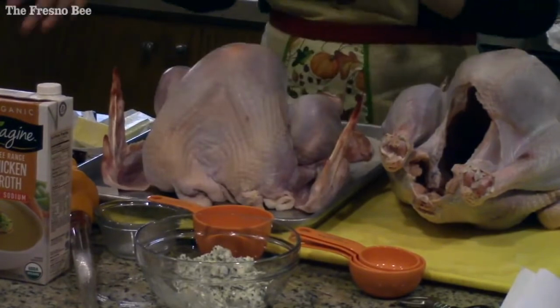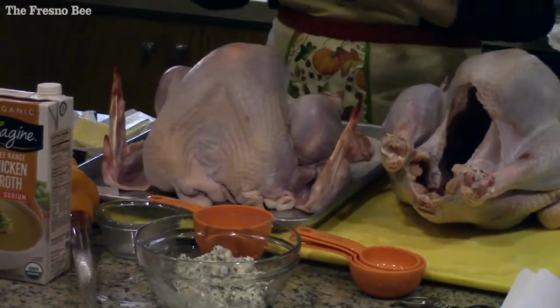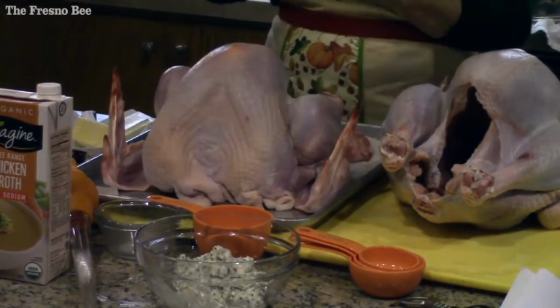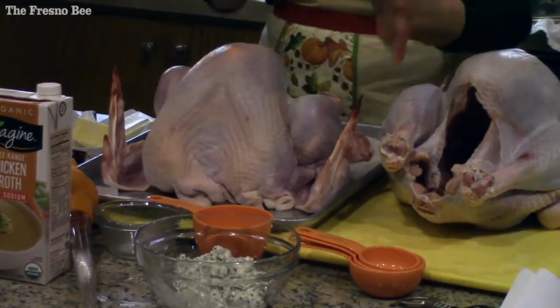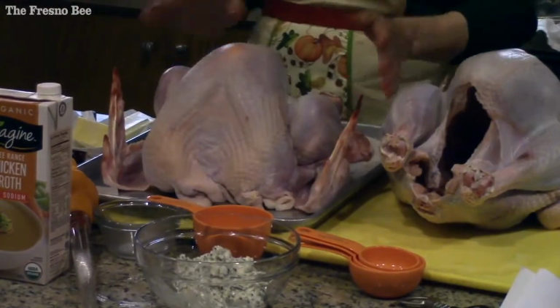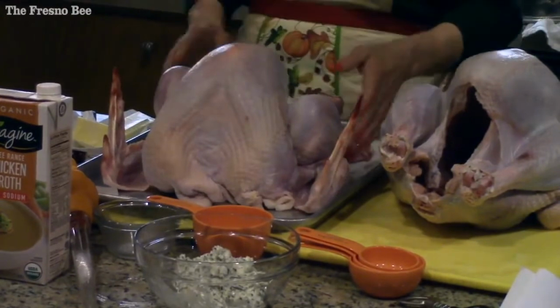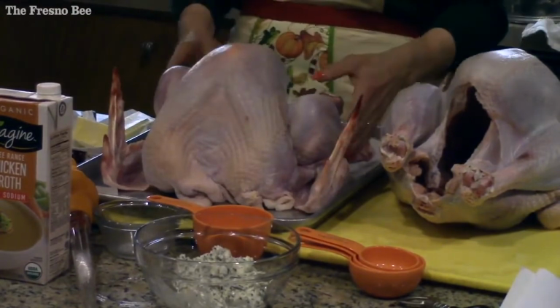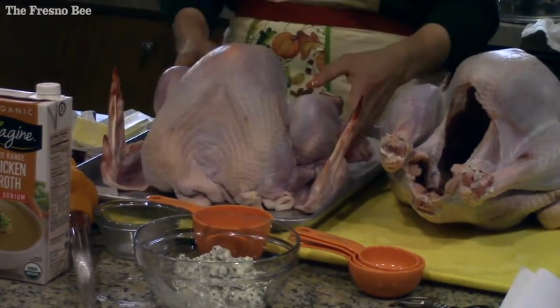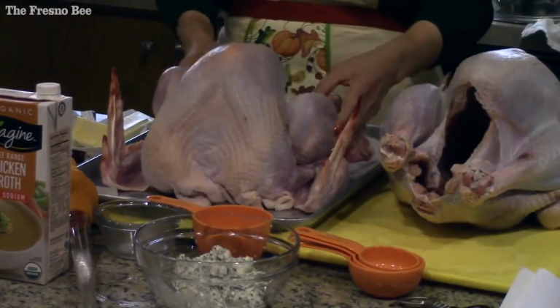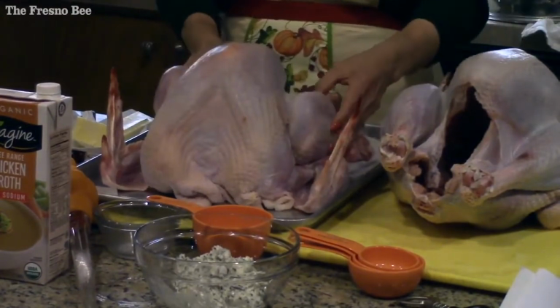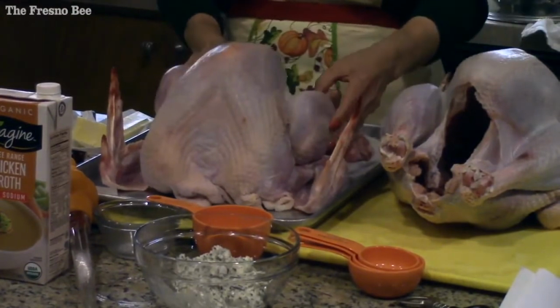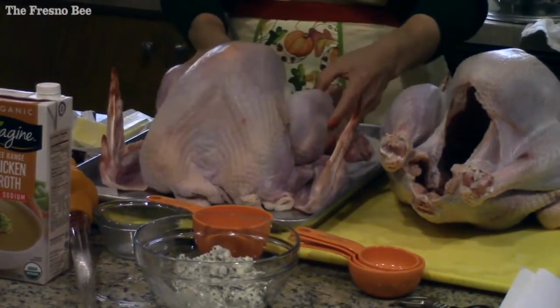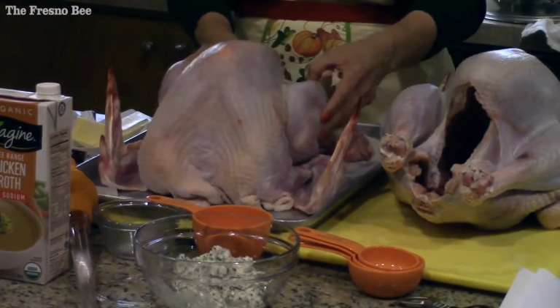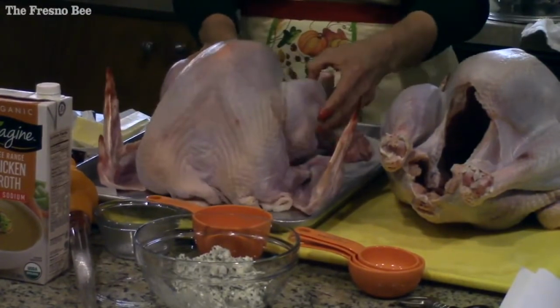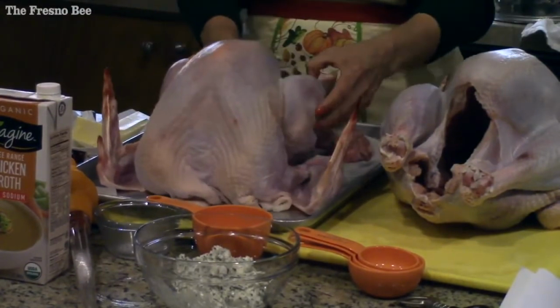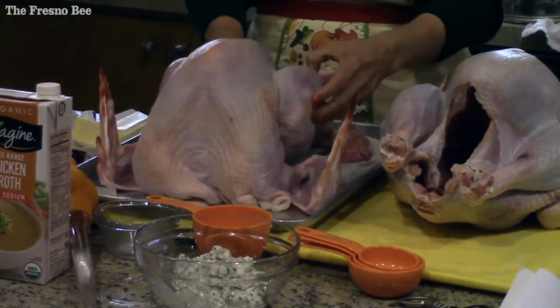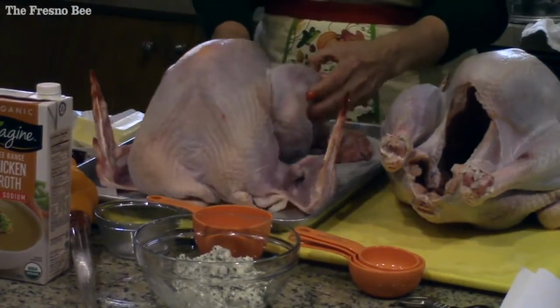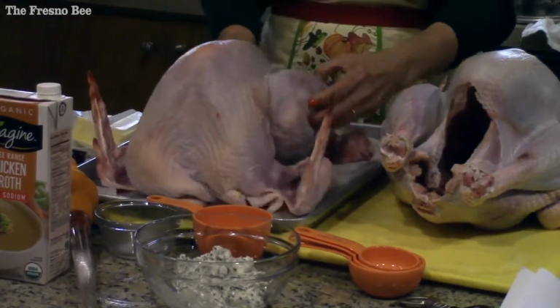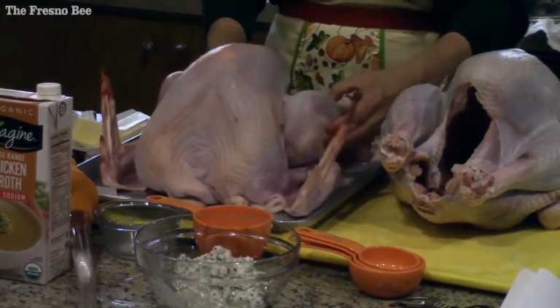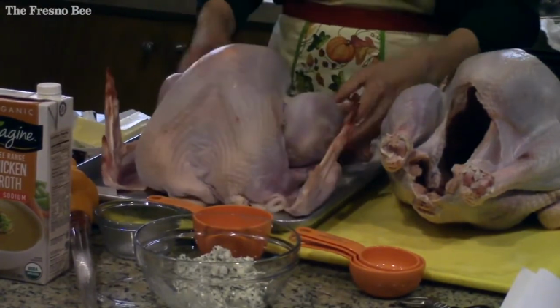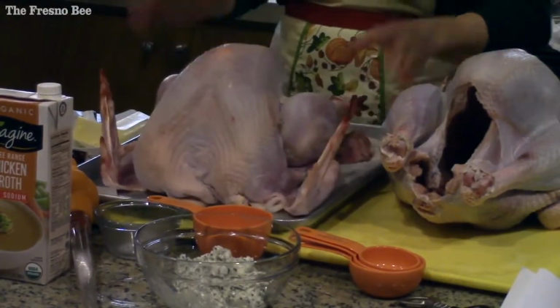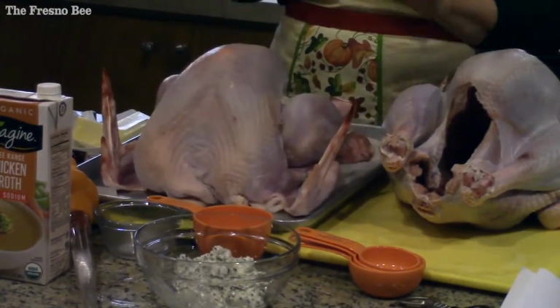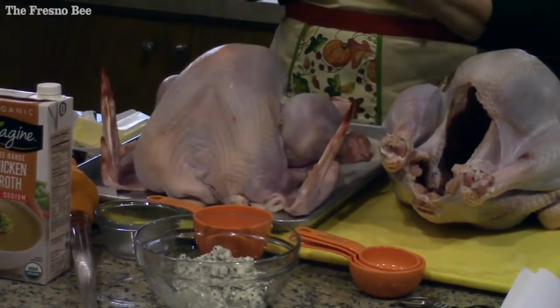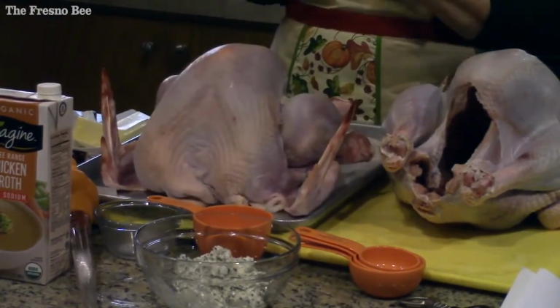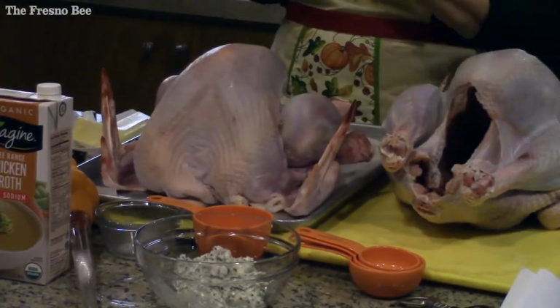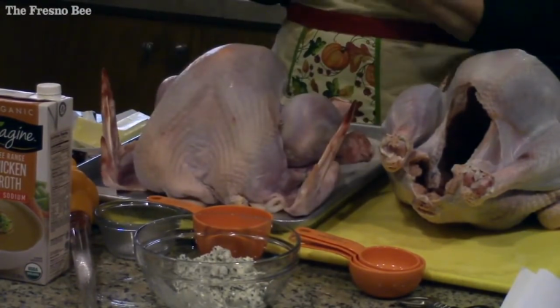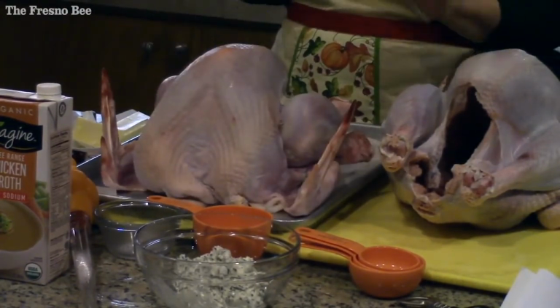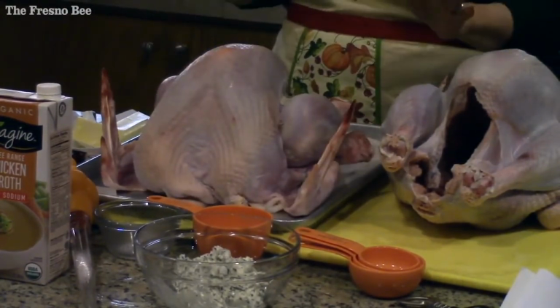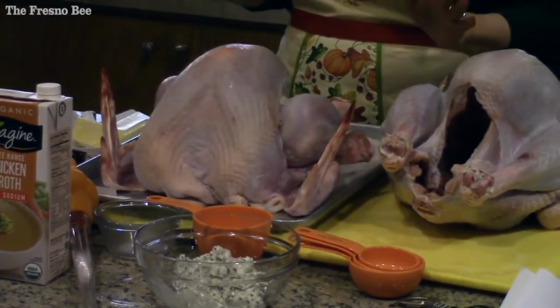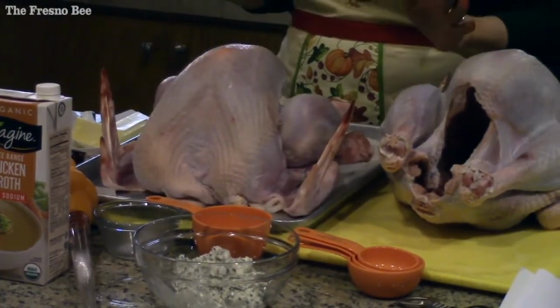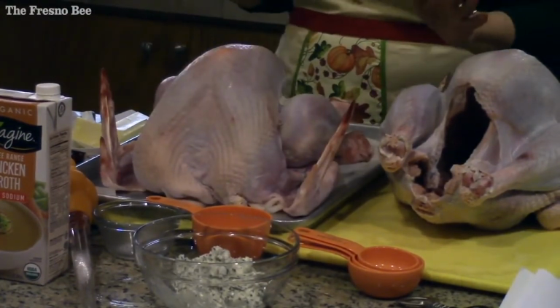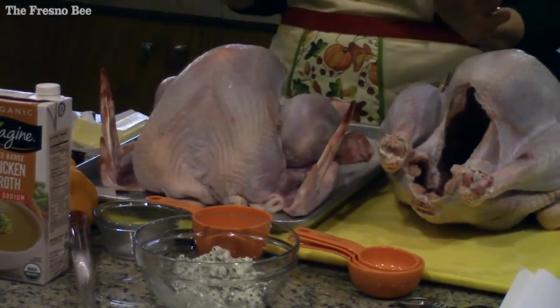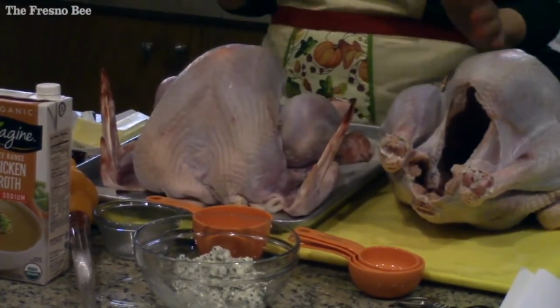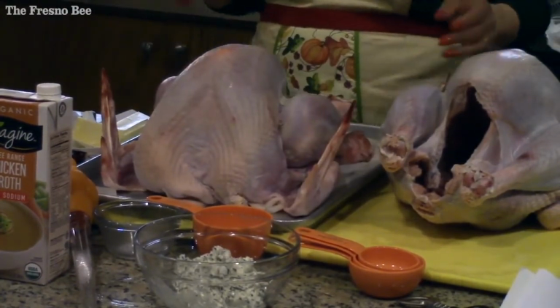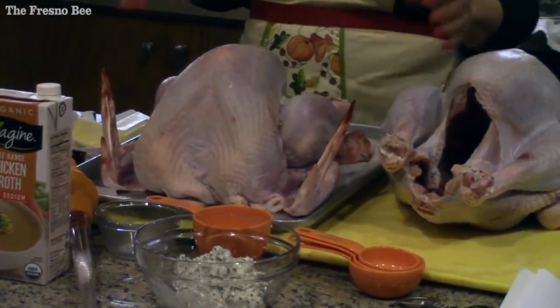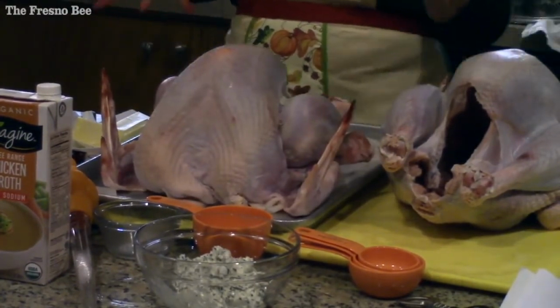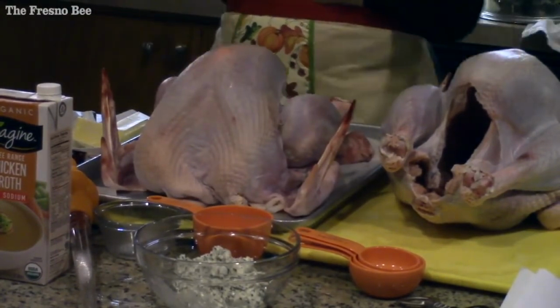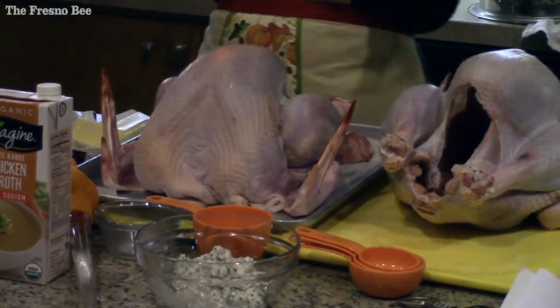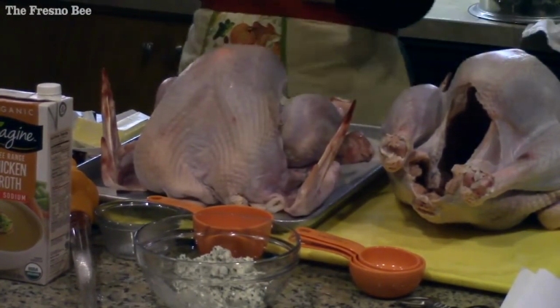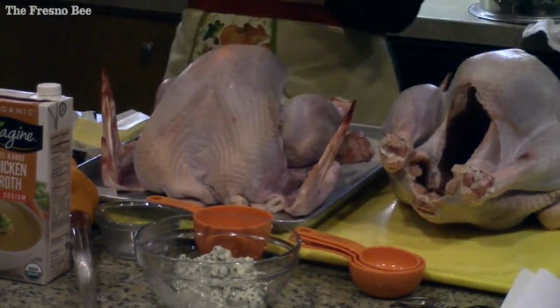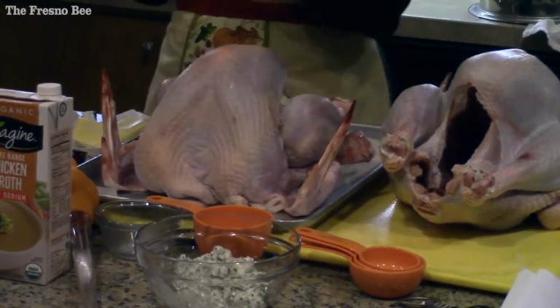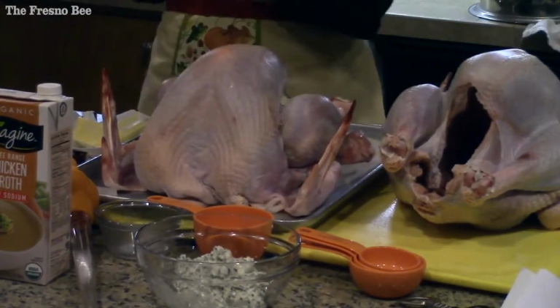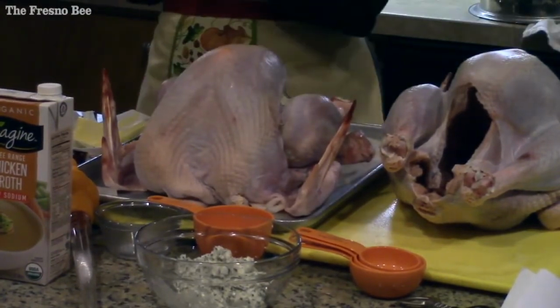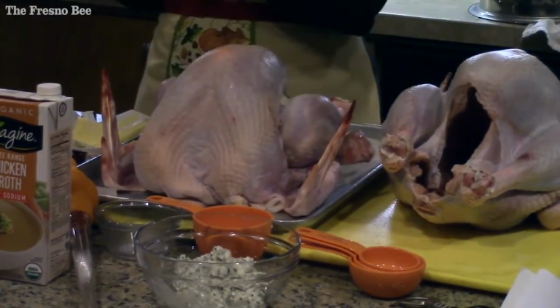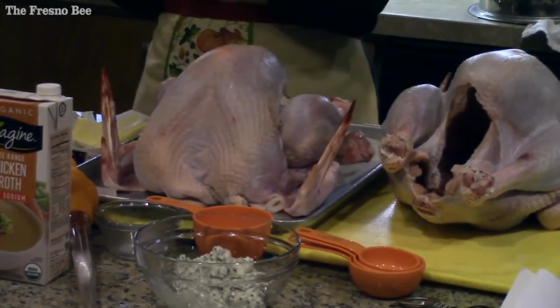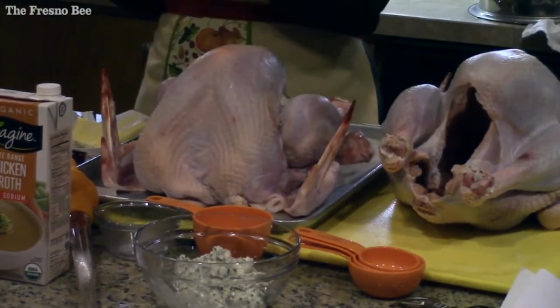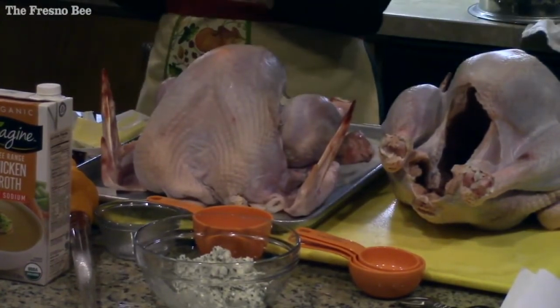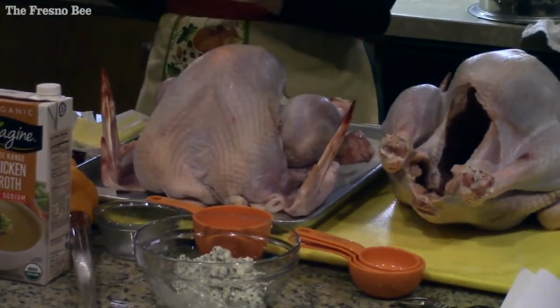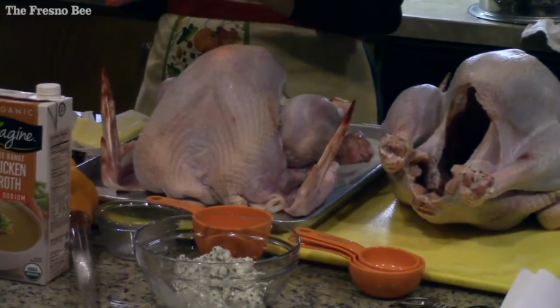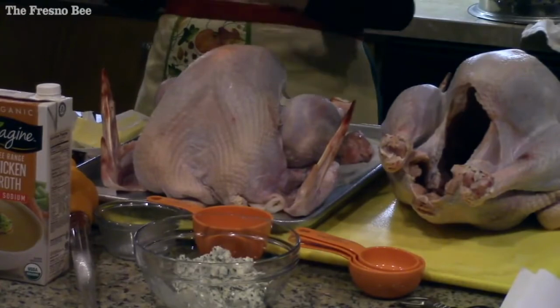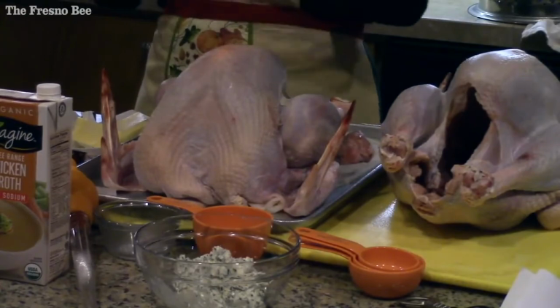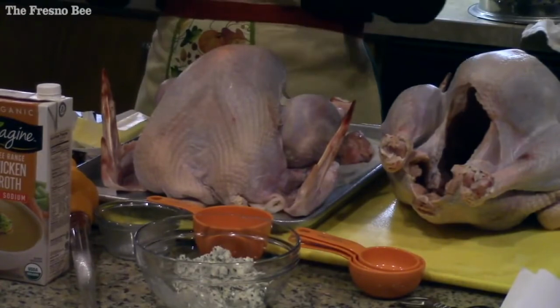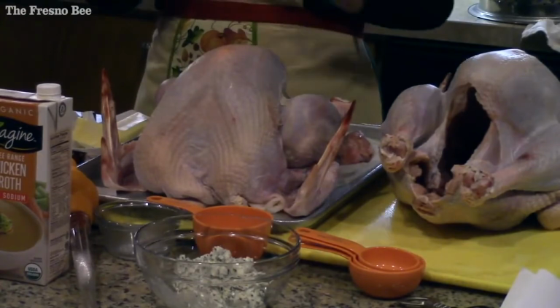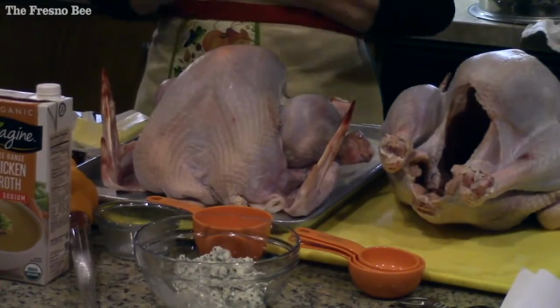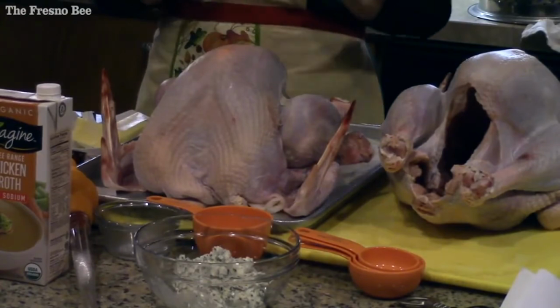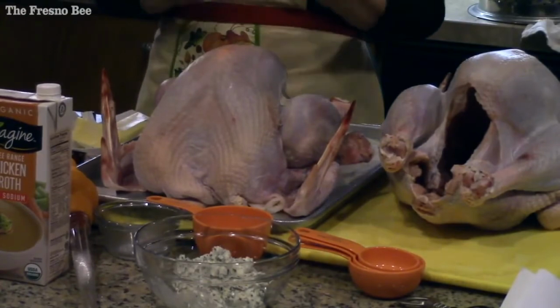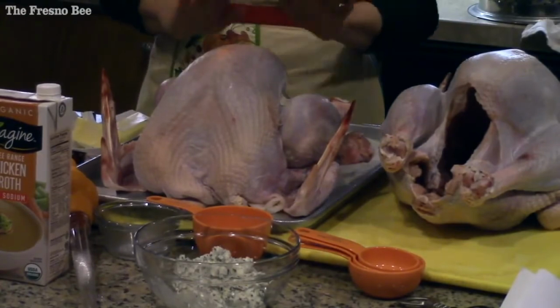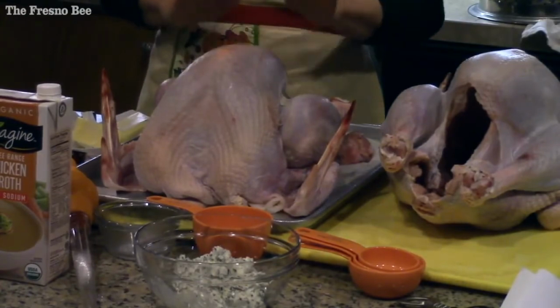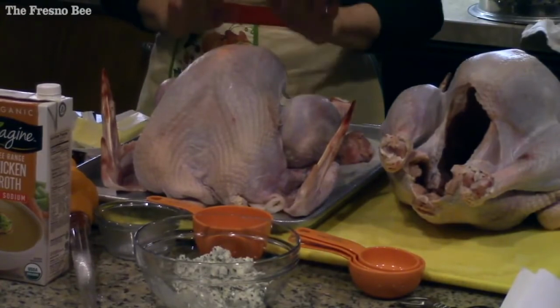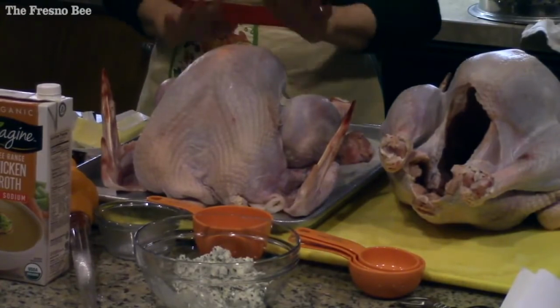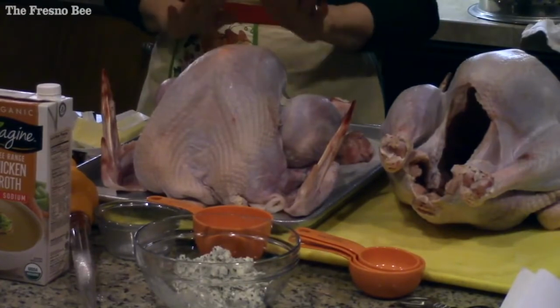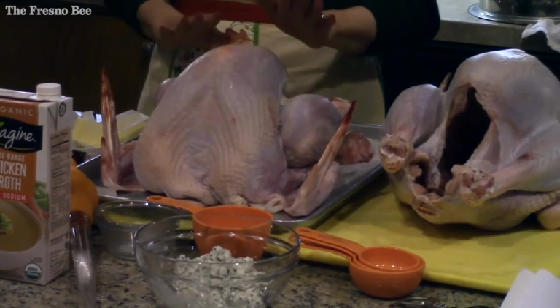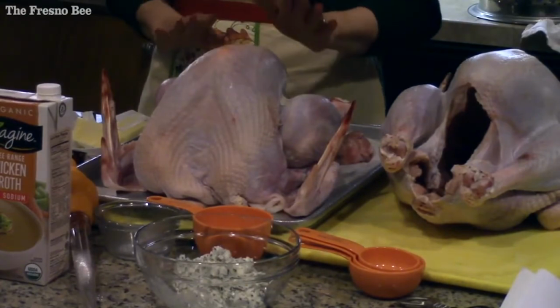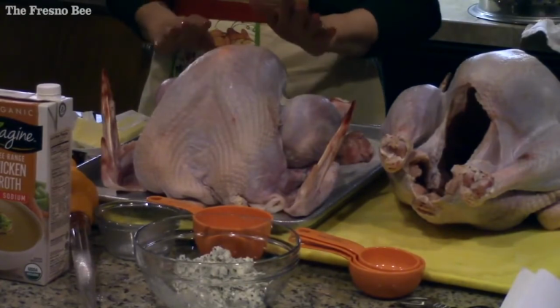Rinse it real well. I do such a basic thing — I make my dressing the night before, but I don't stuff it until that morning.